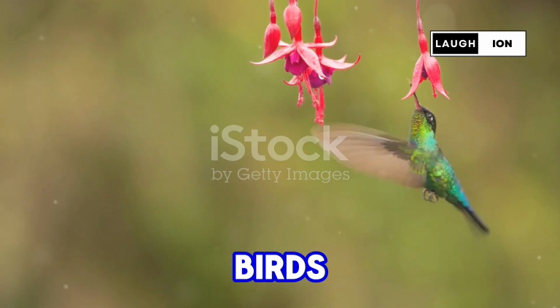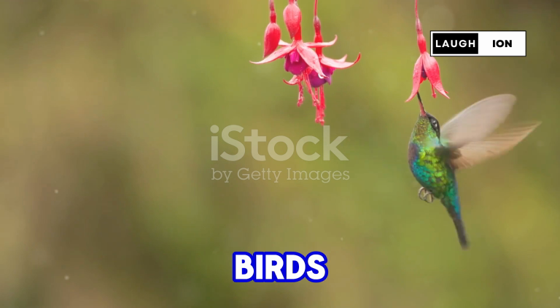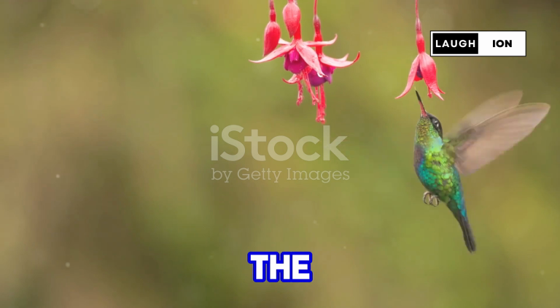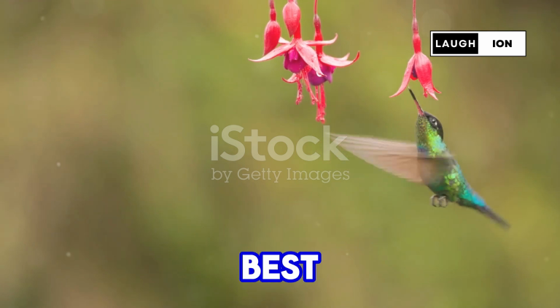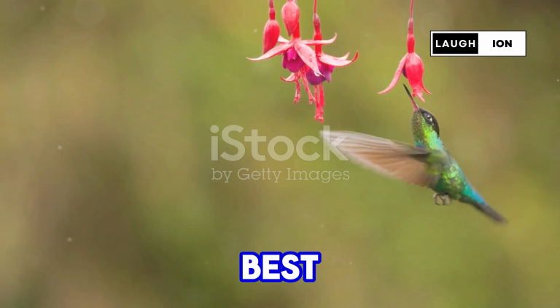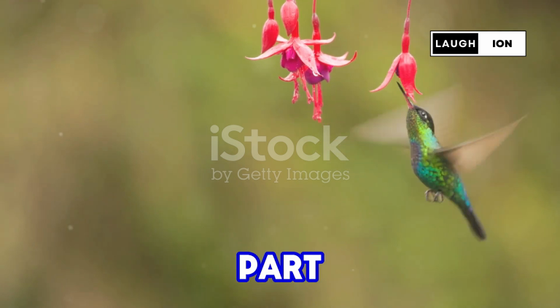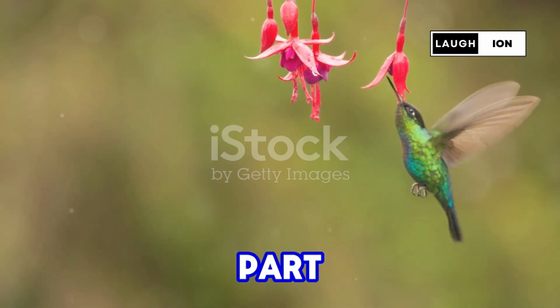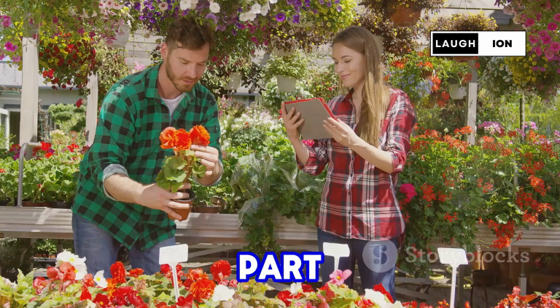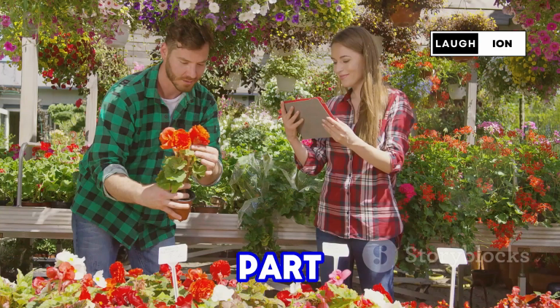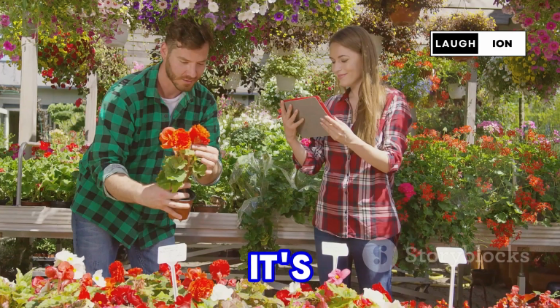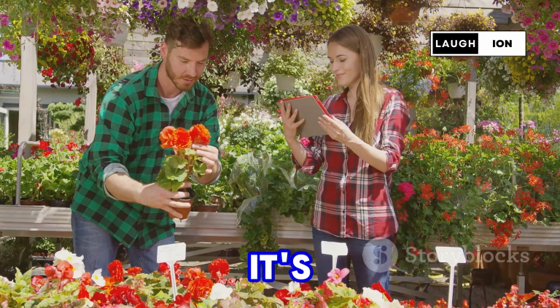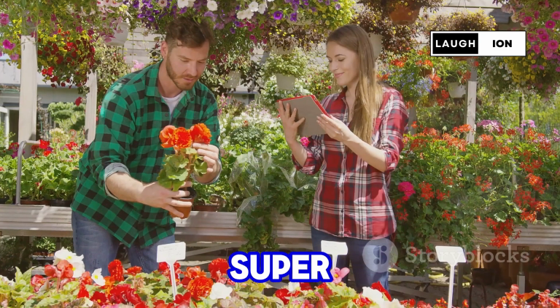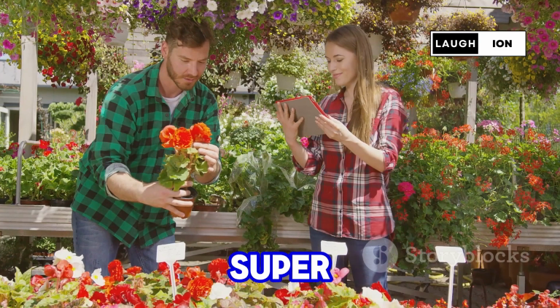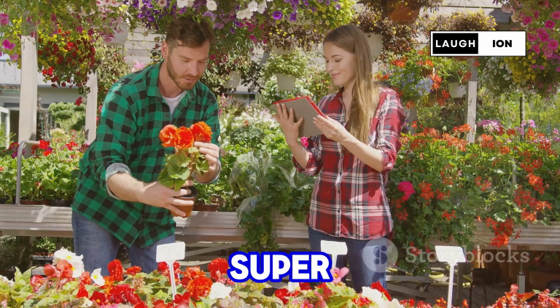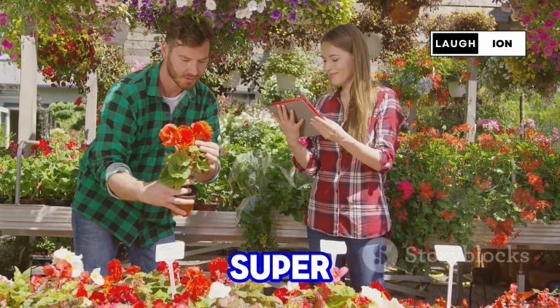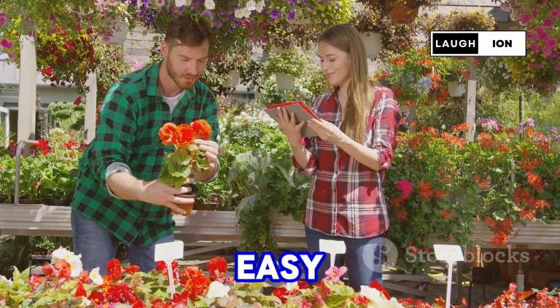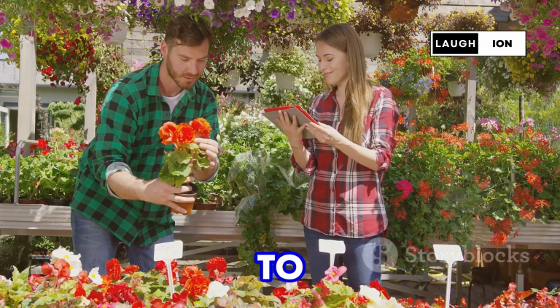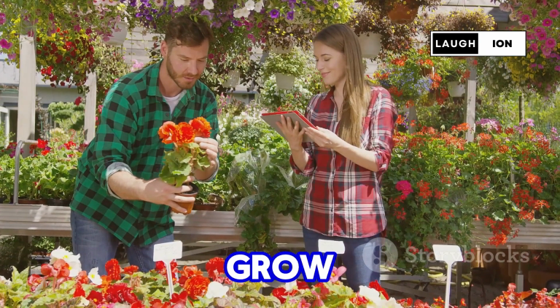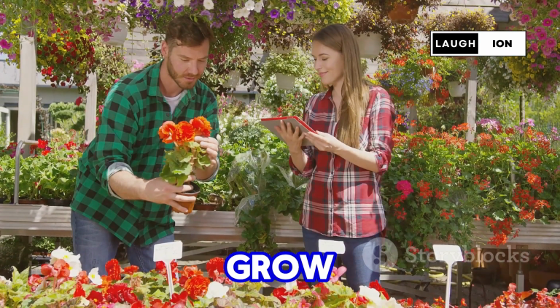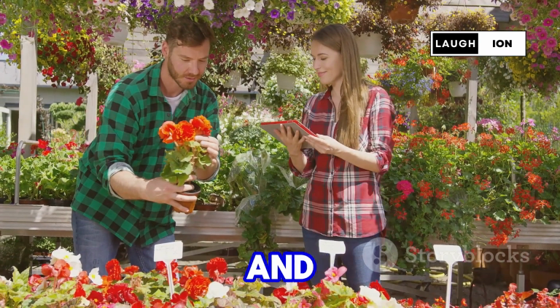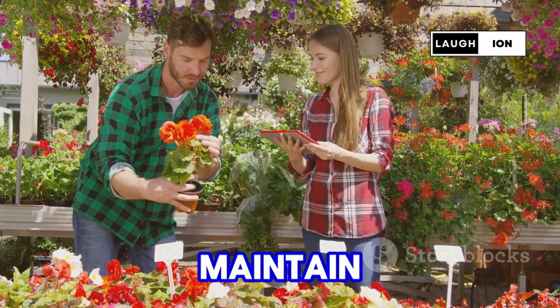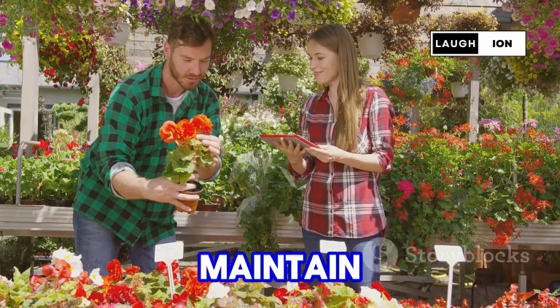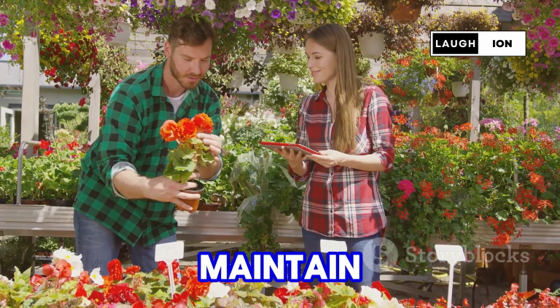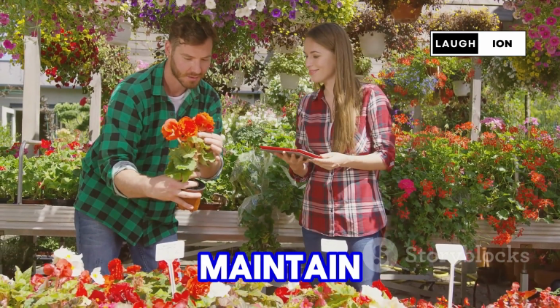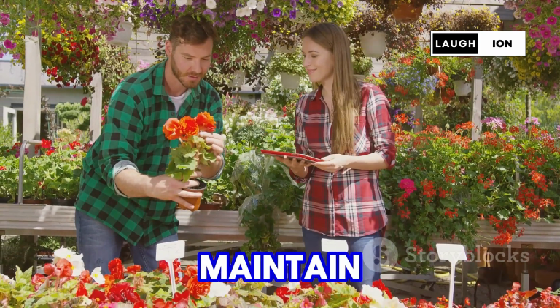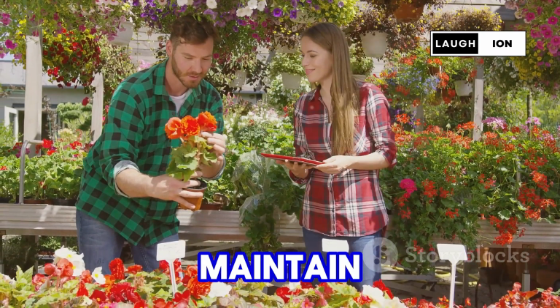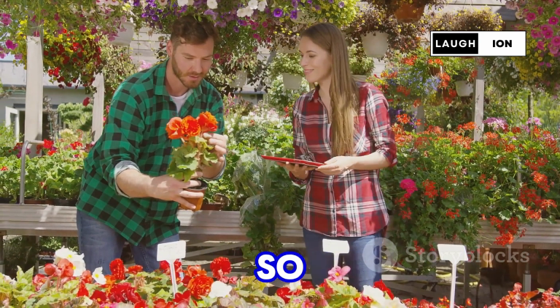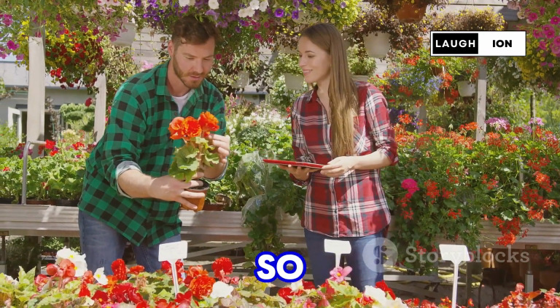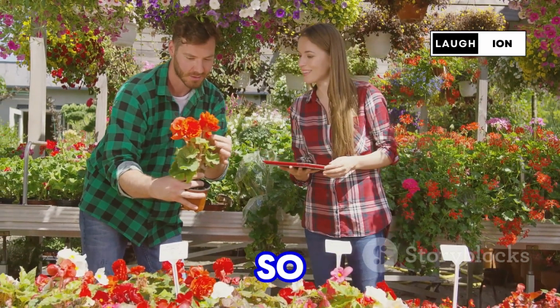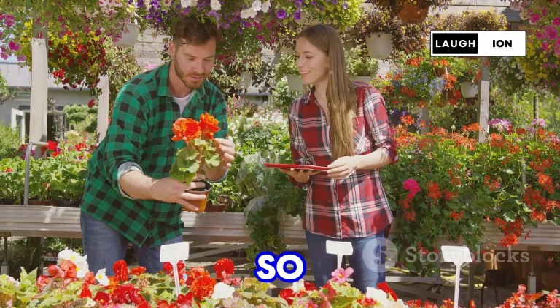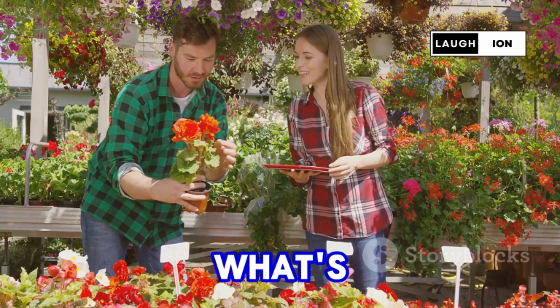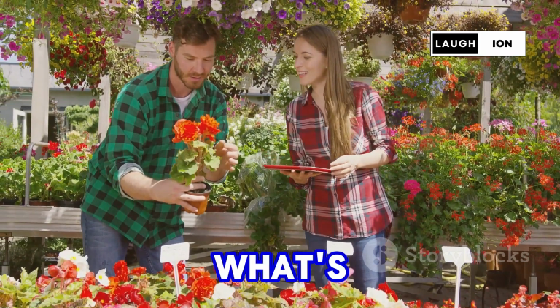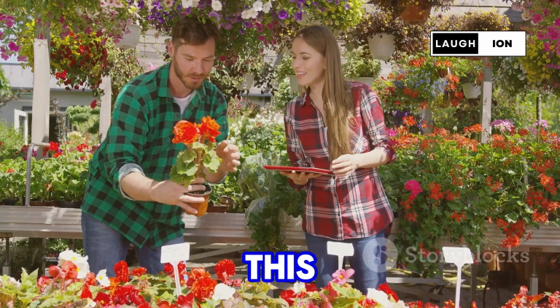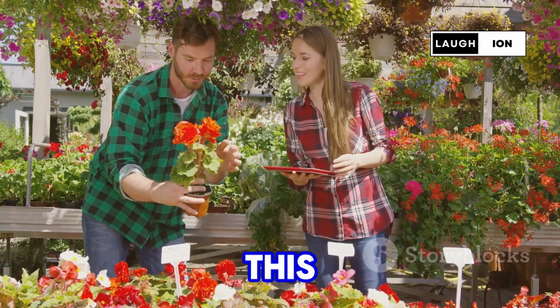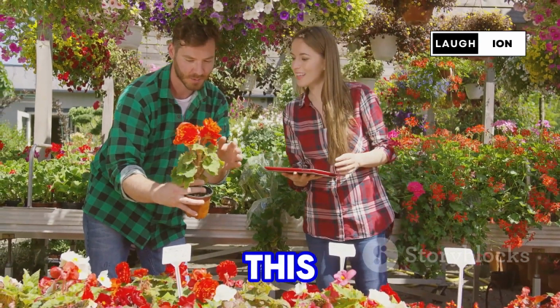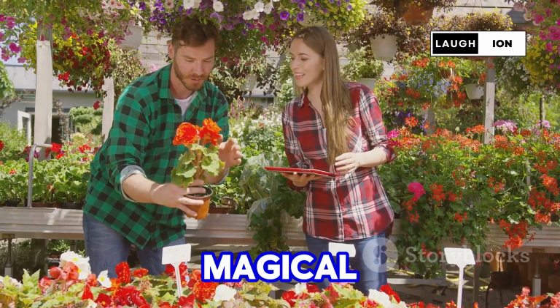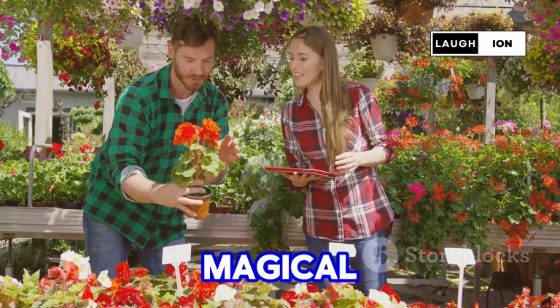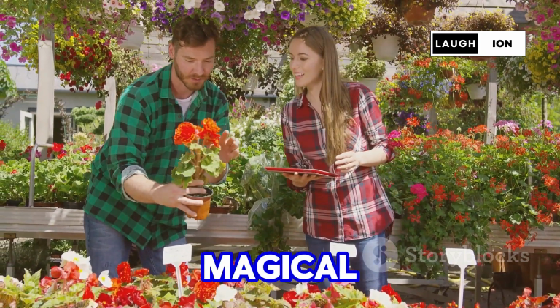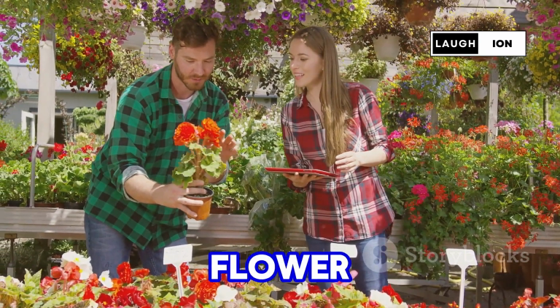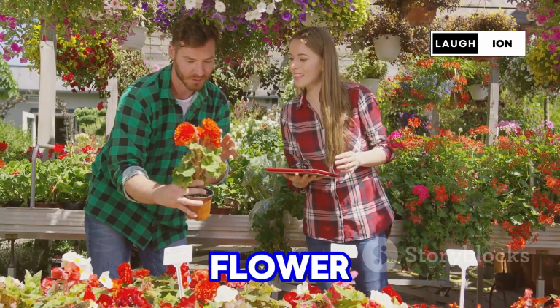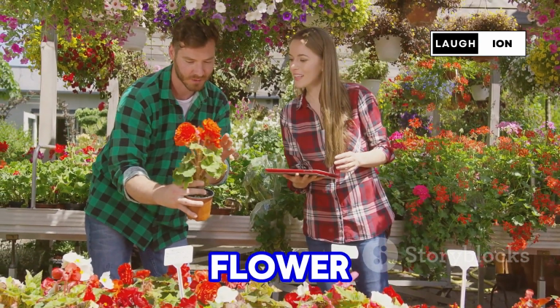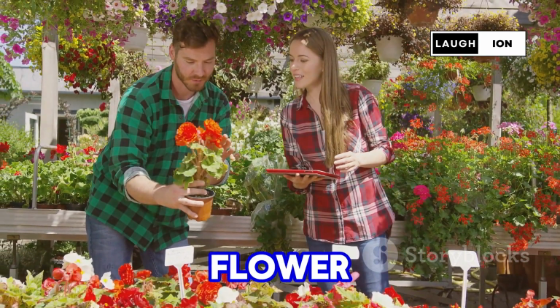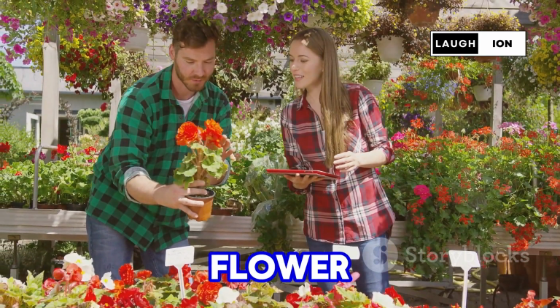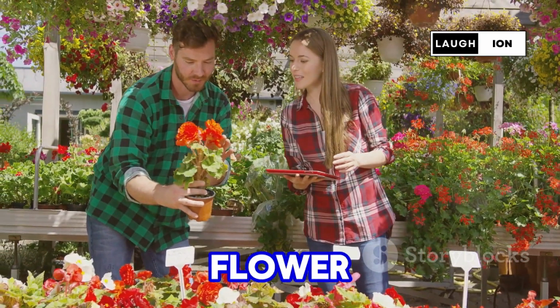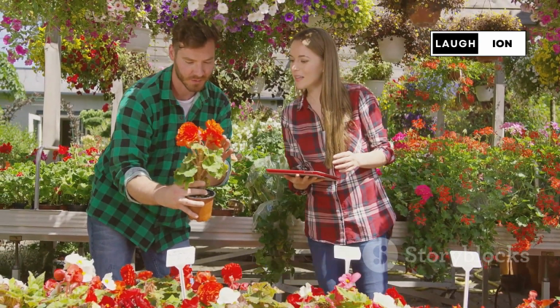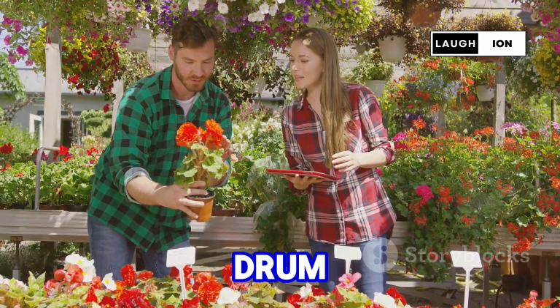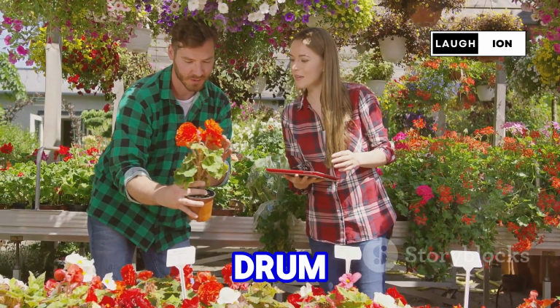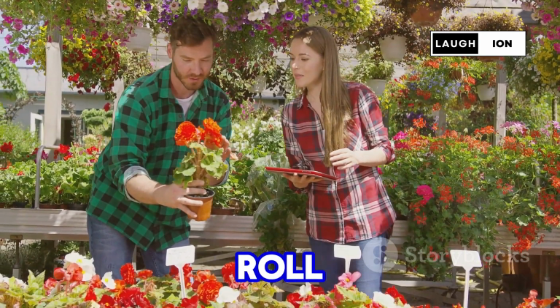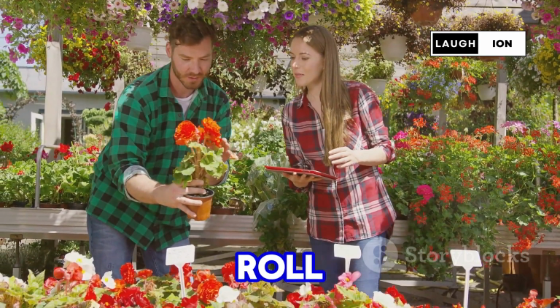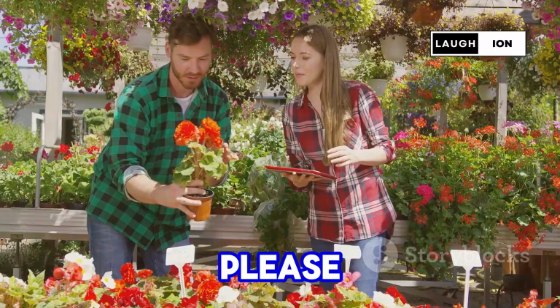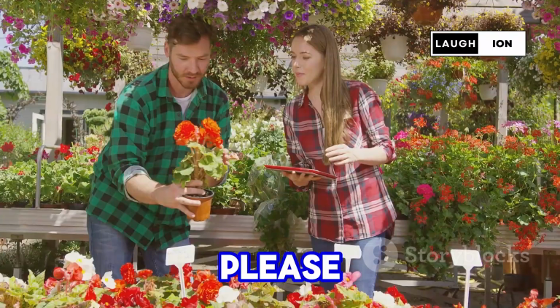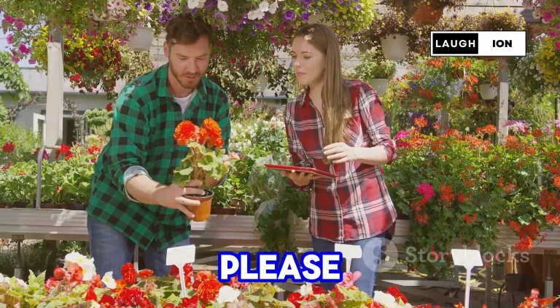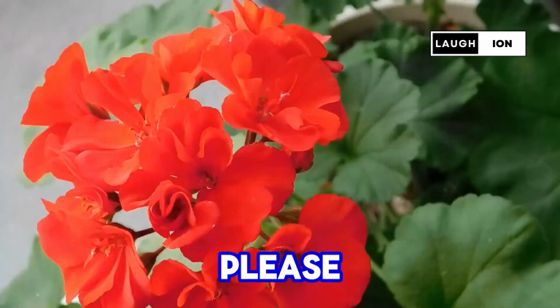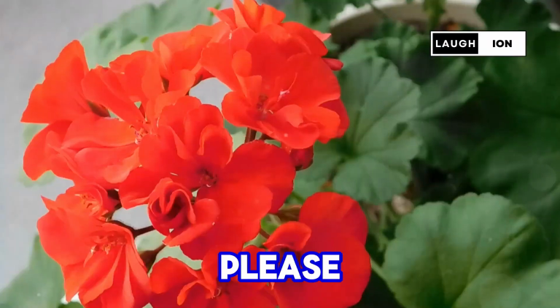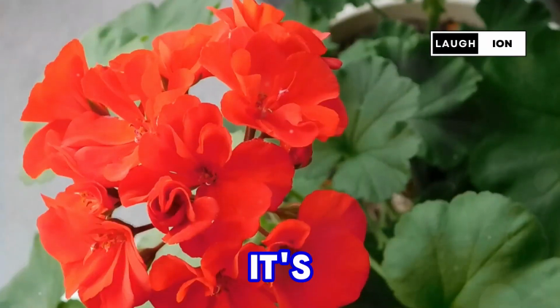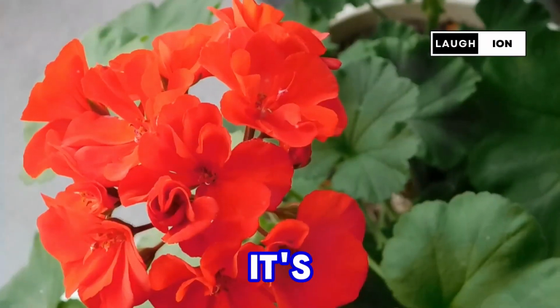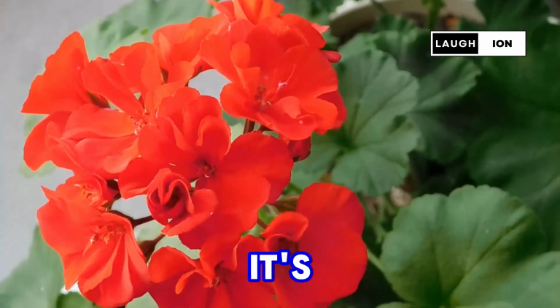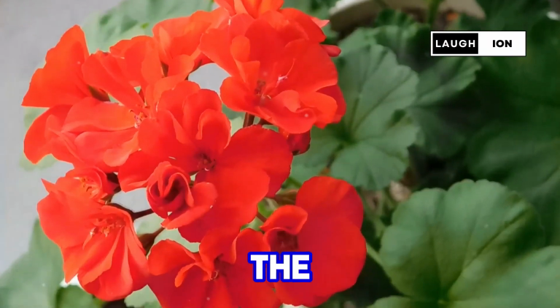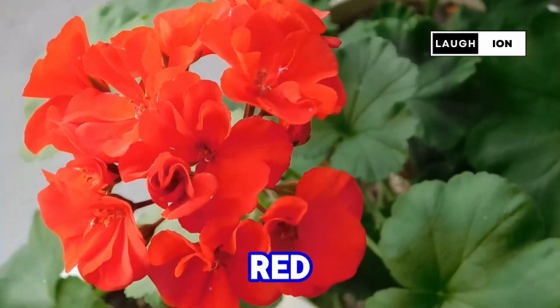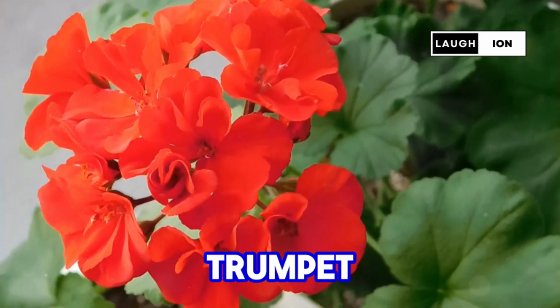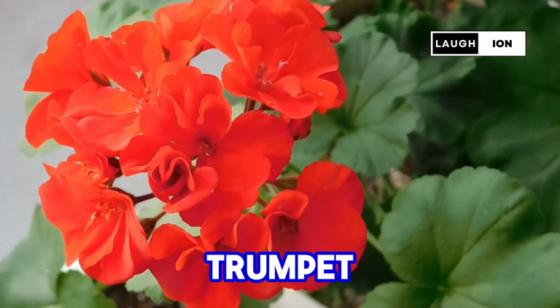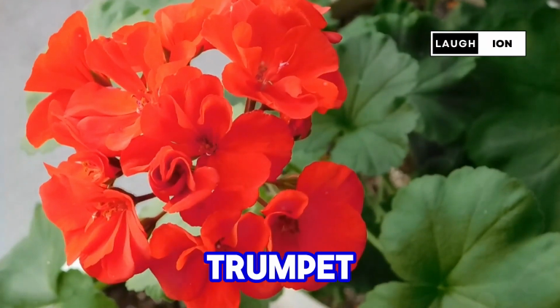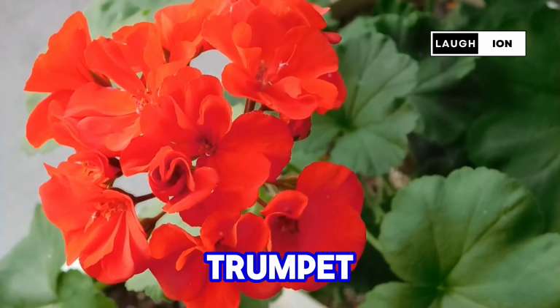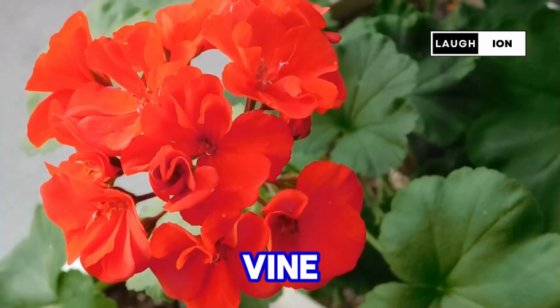The best part? It's super easy to grow and maintain. So, what's this magical flower? Drumroll please — it's the red trumpet vine.